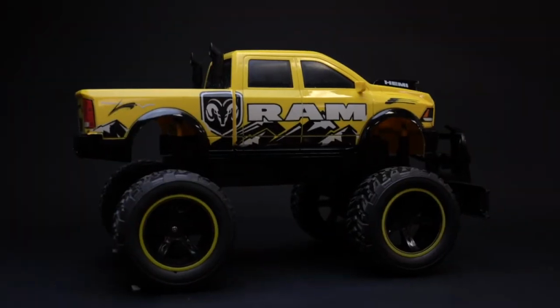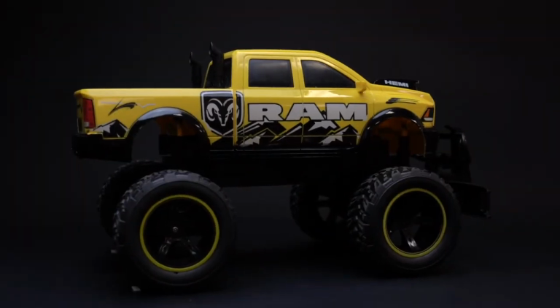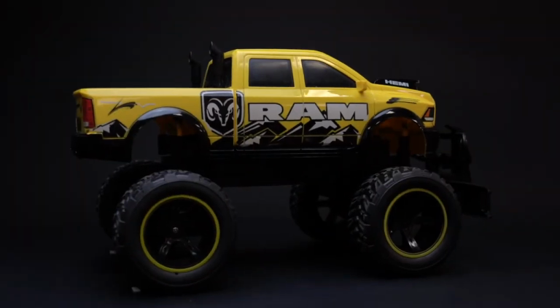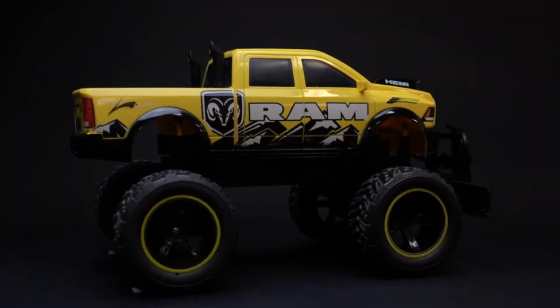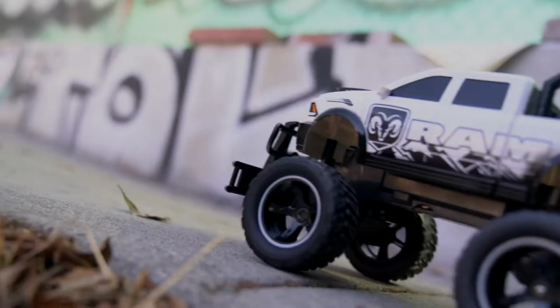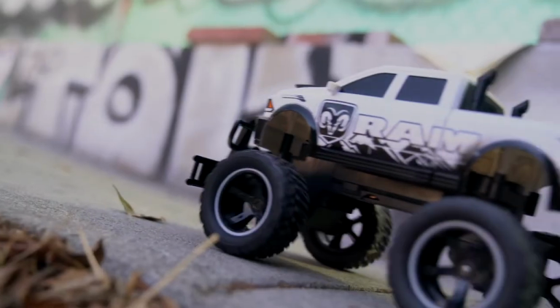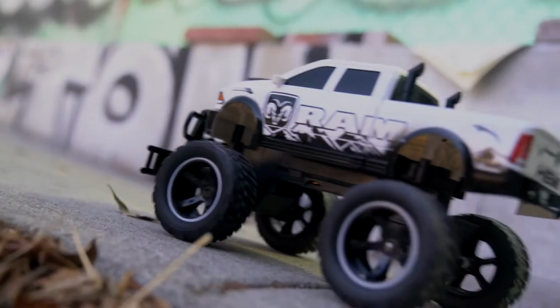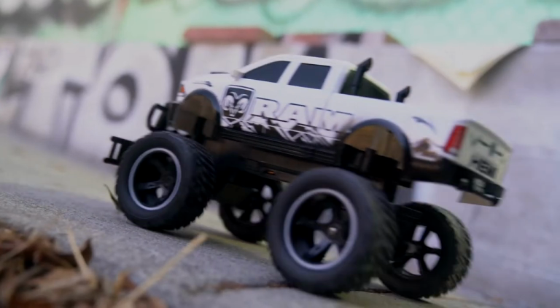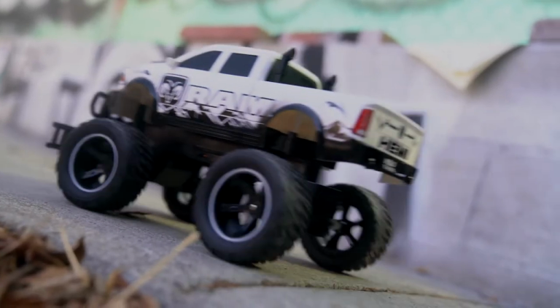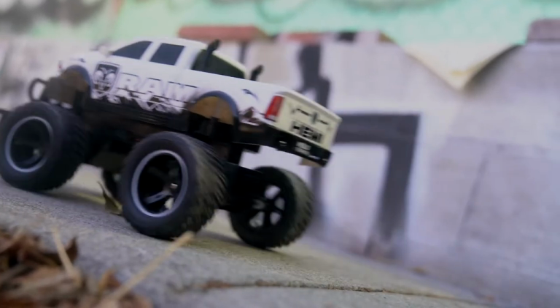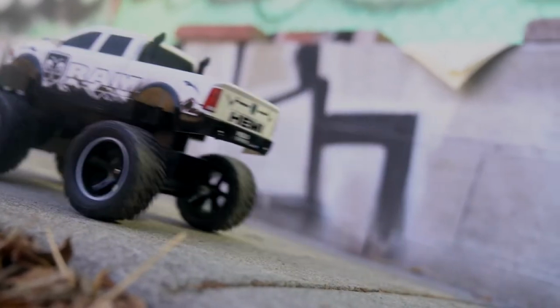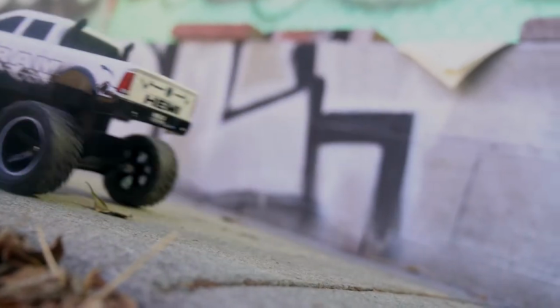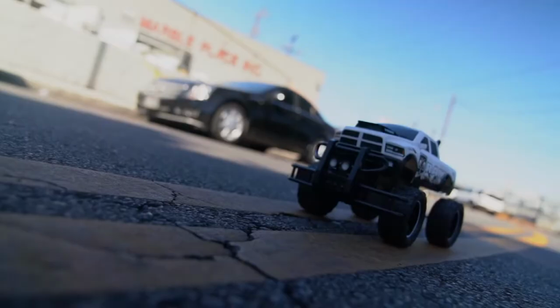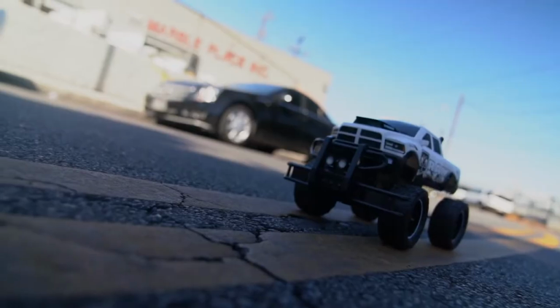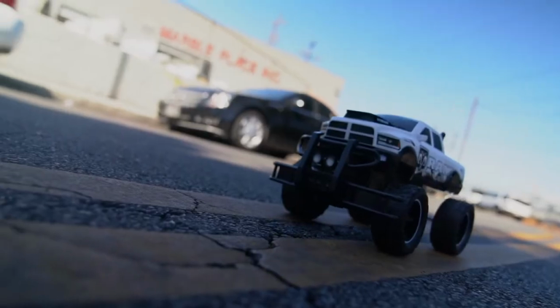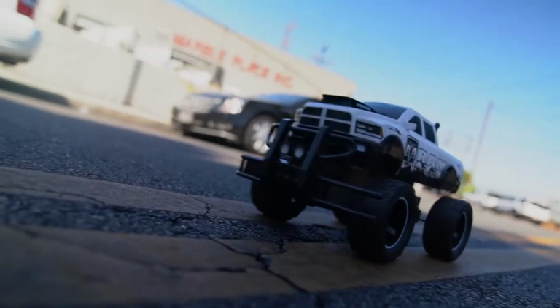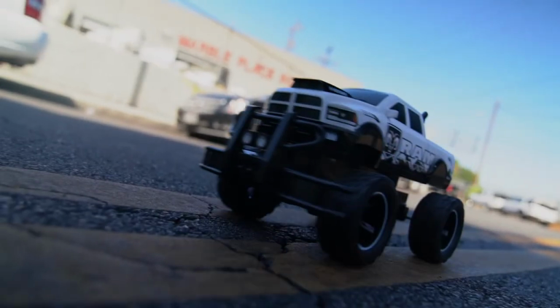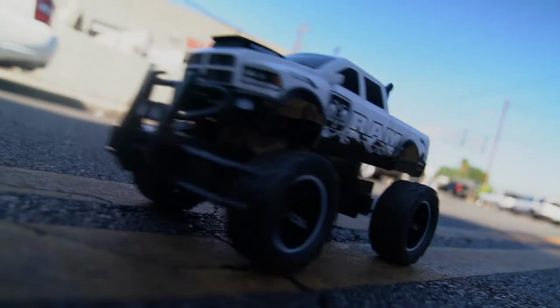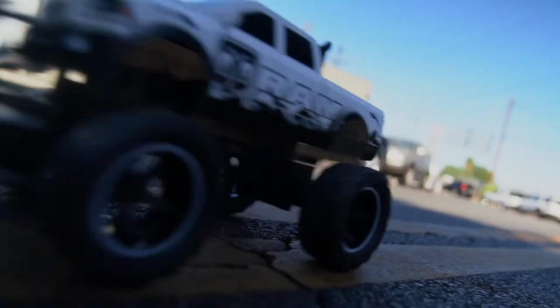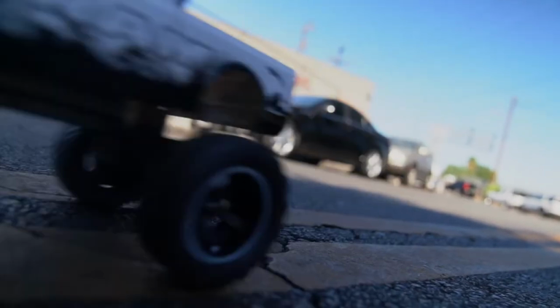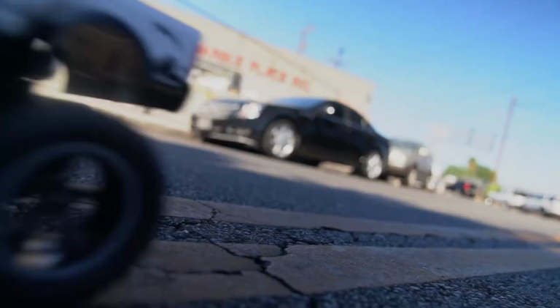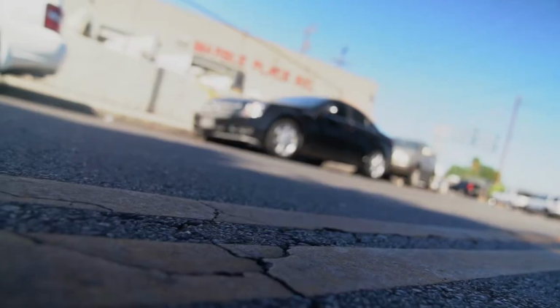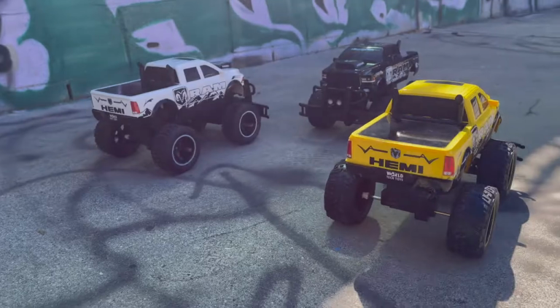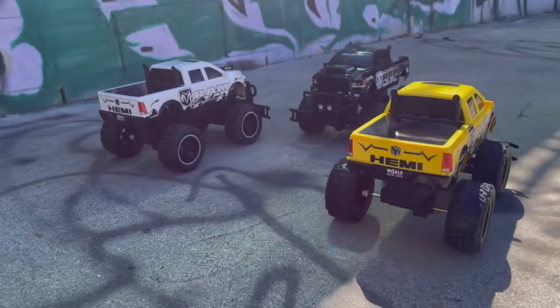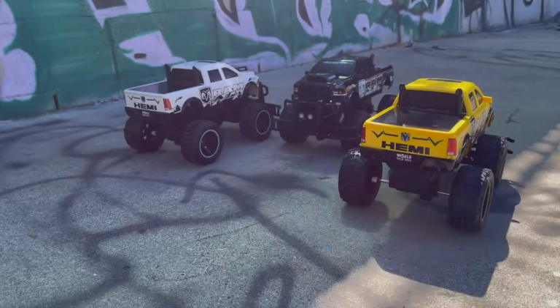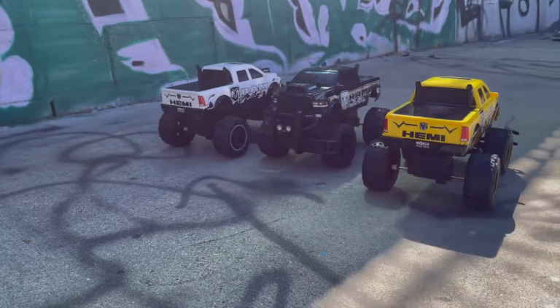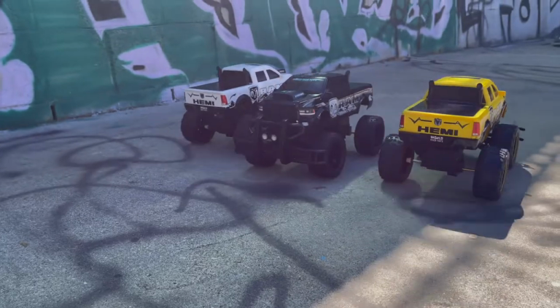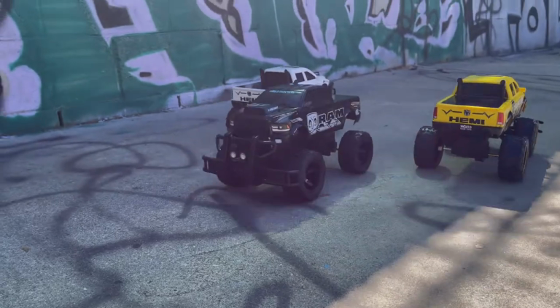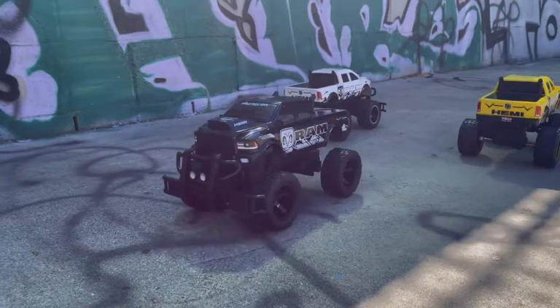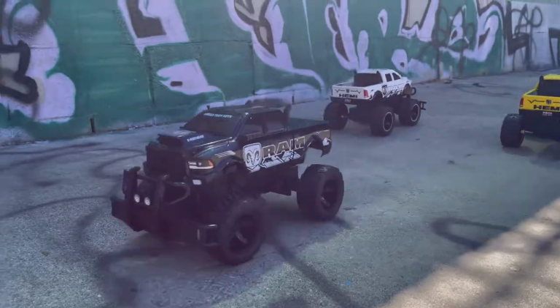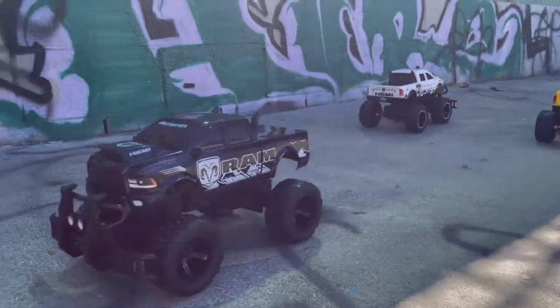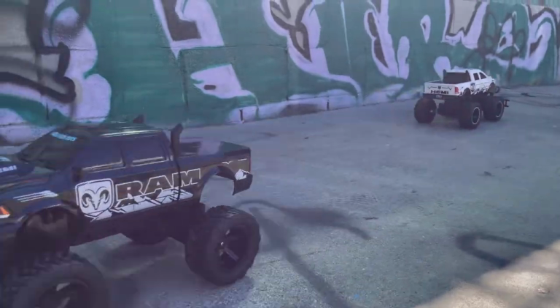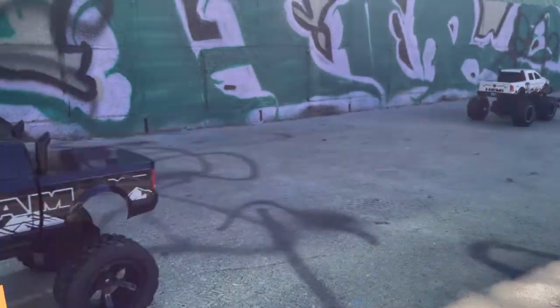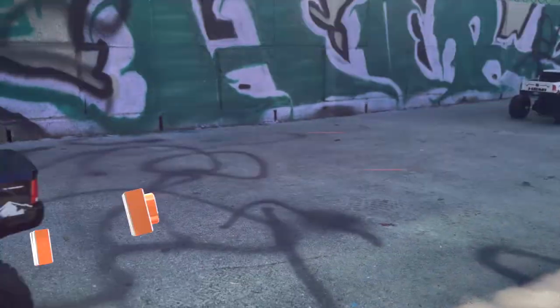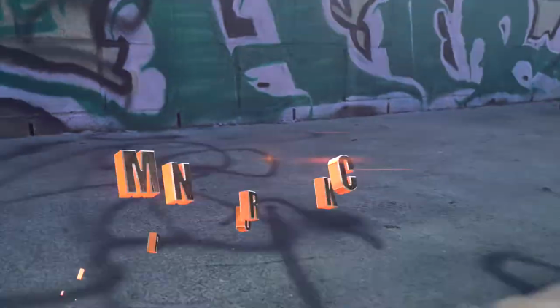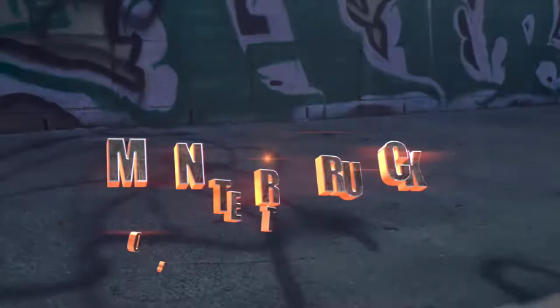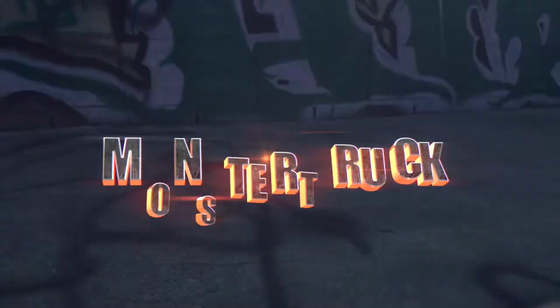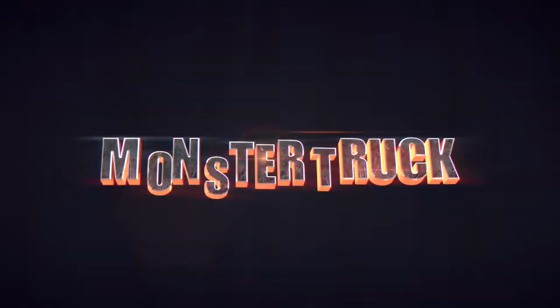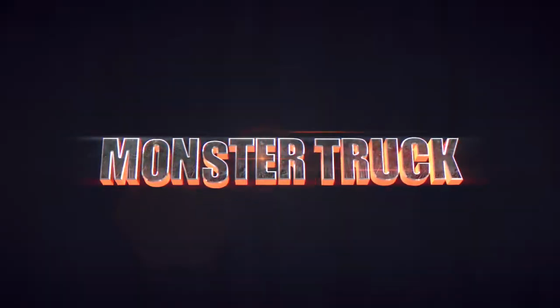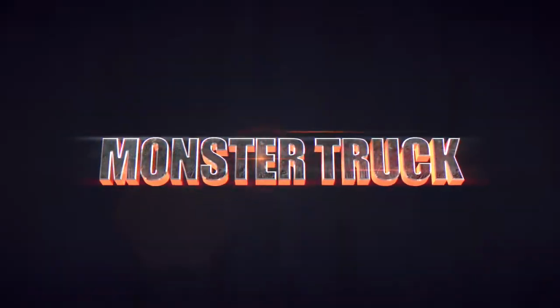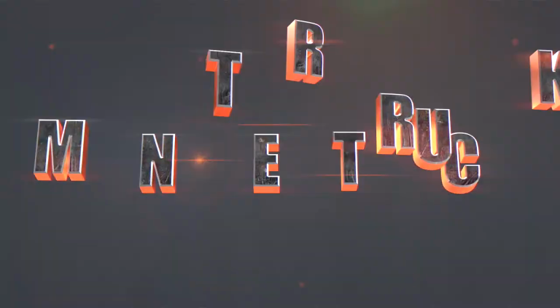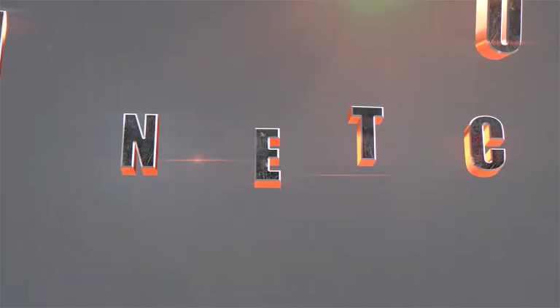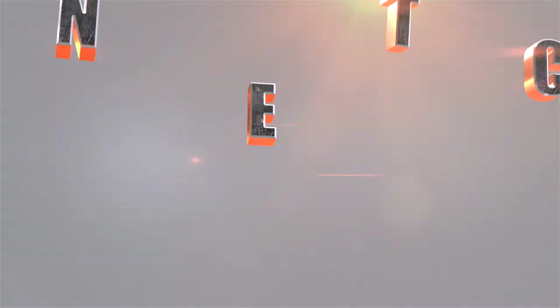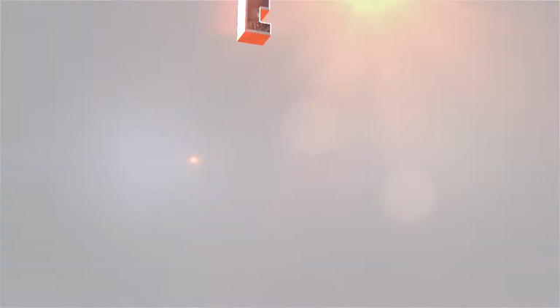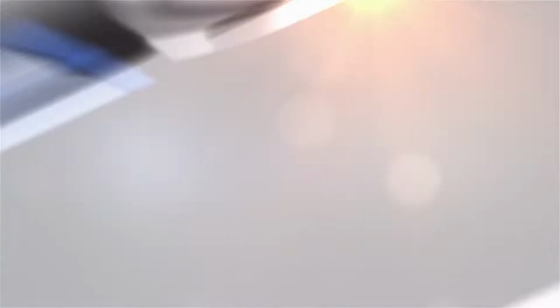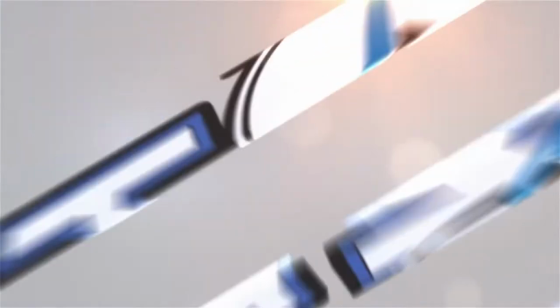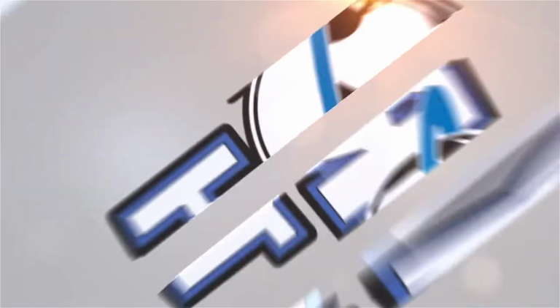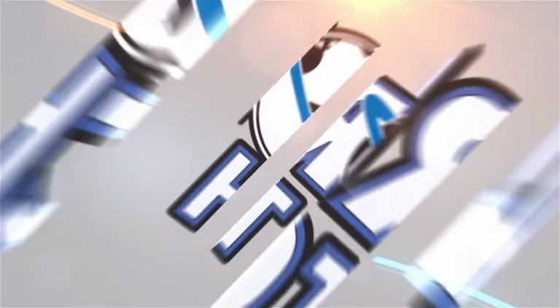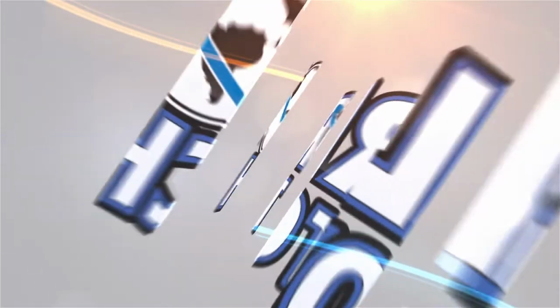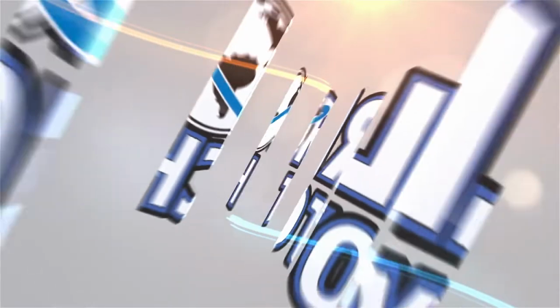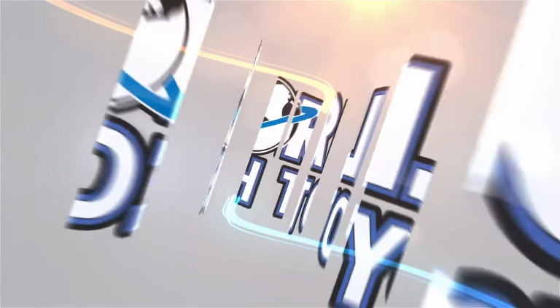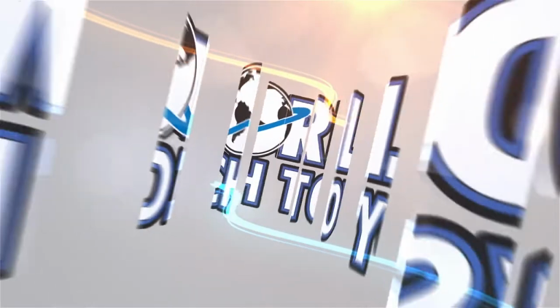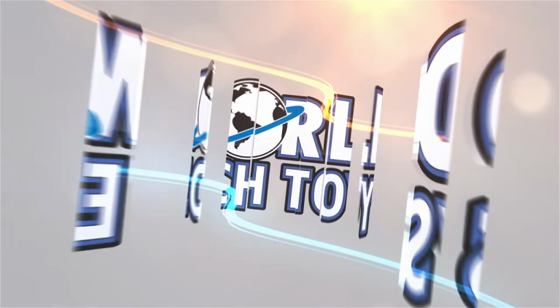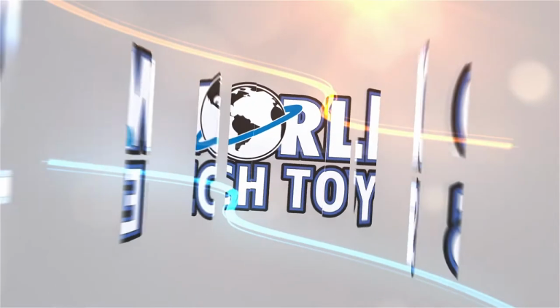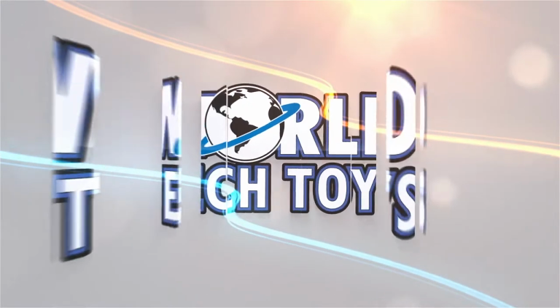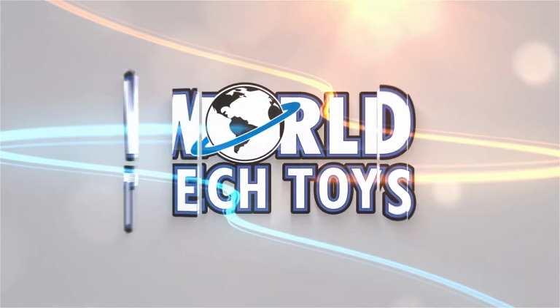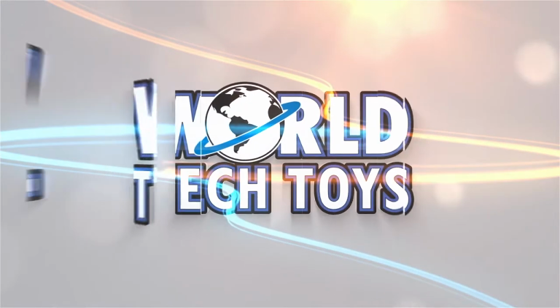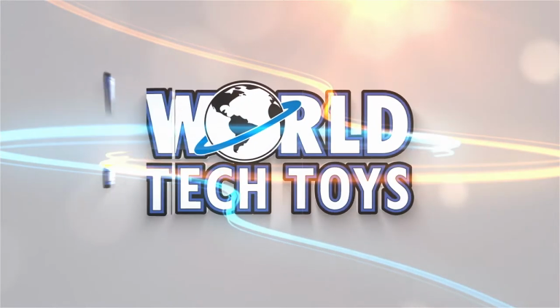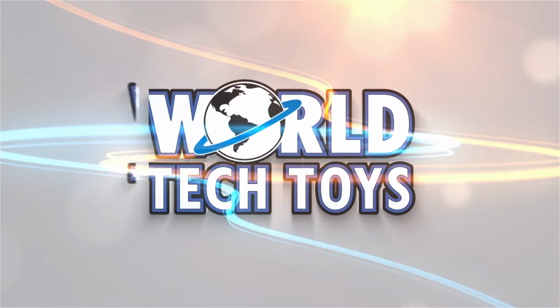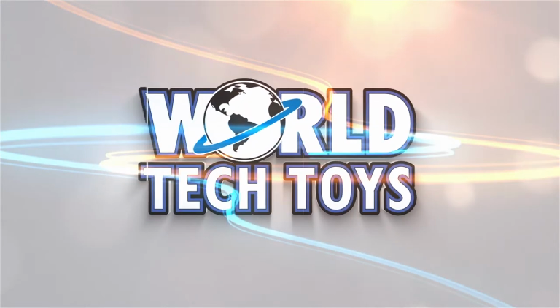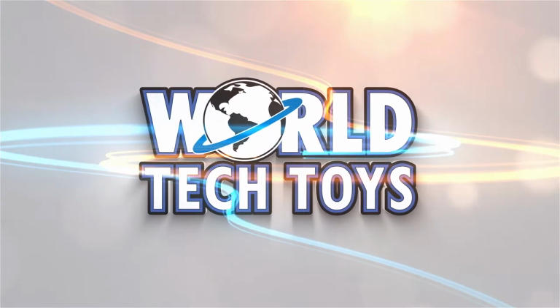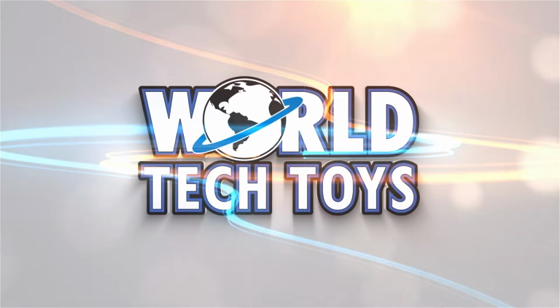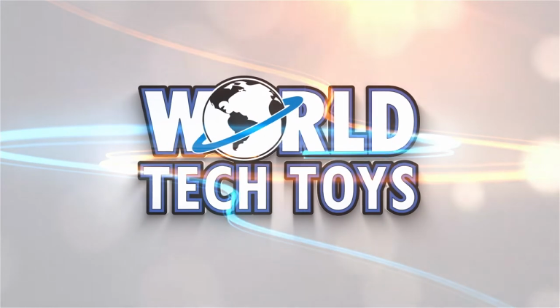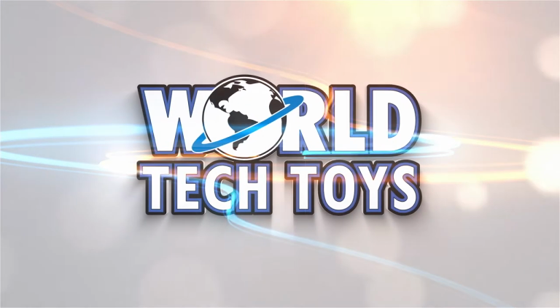It's the Dodge Ram ready-to-run remote control monster truck. Only from World Tech Toys.